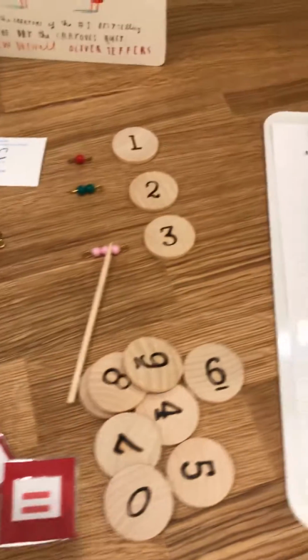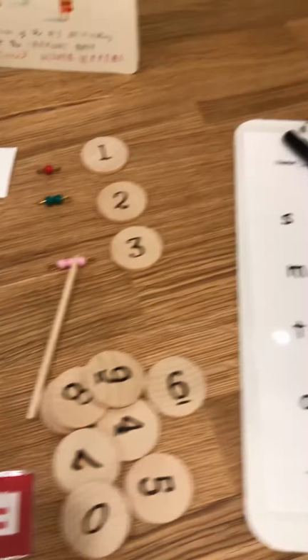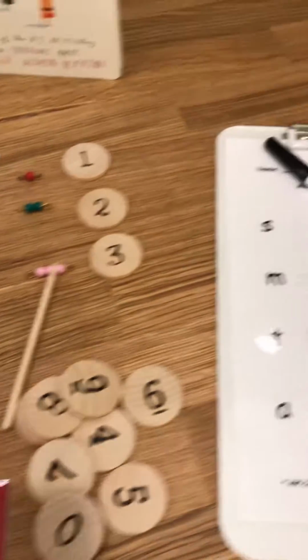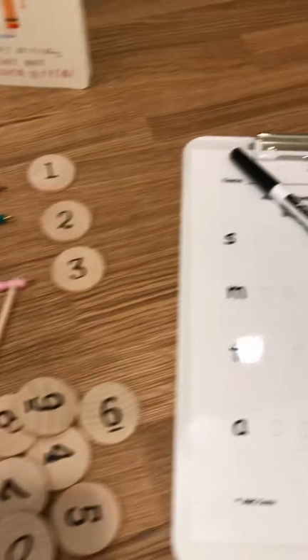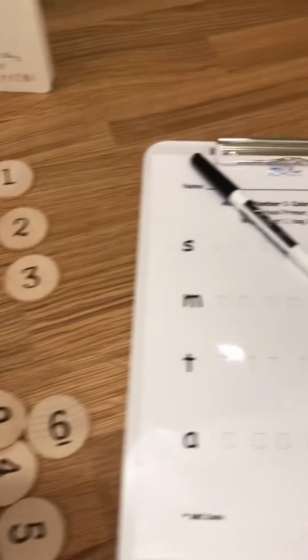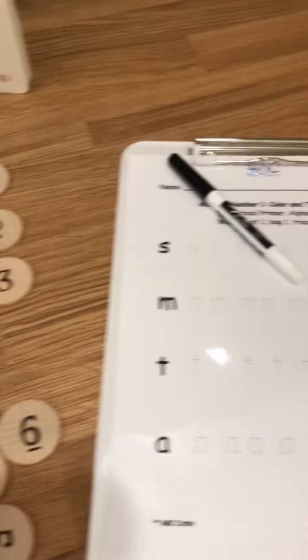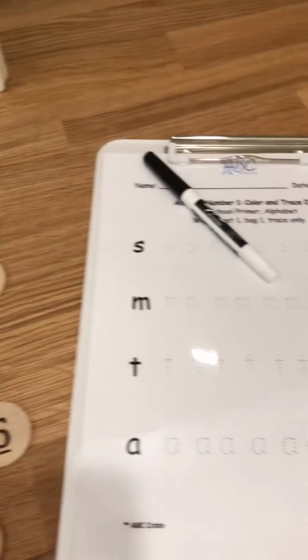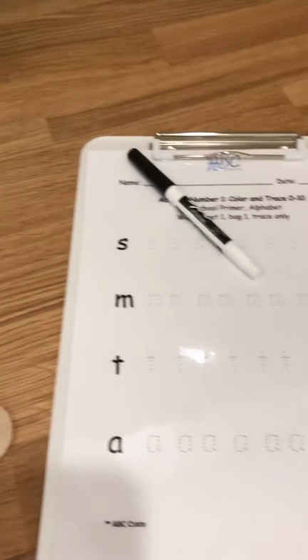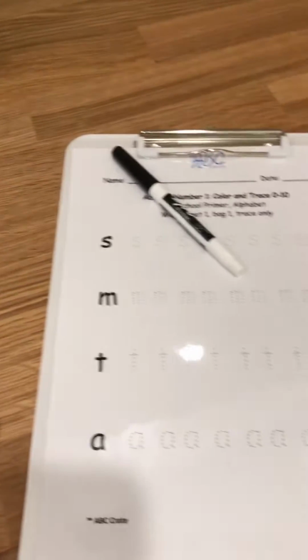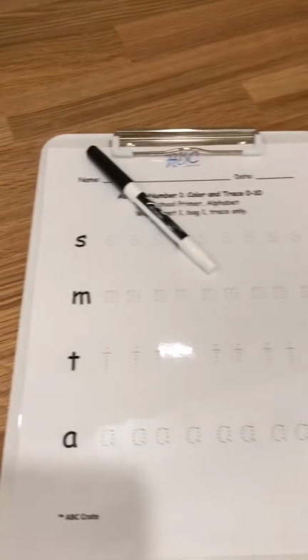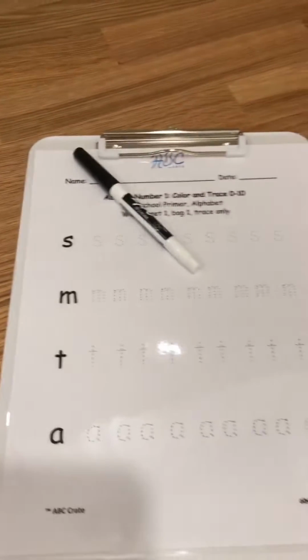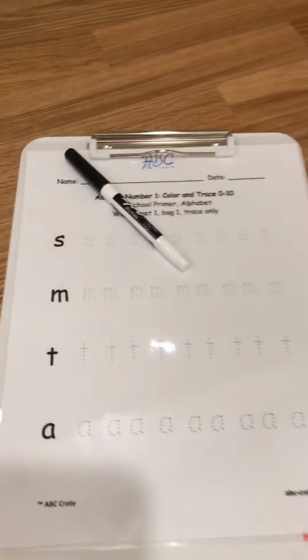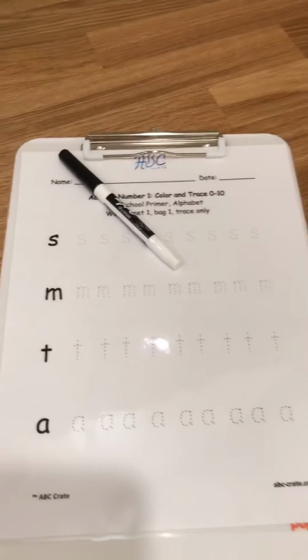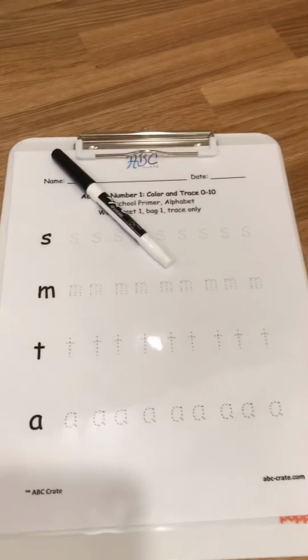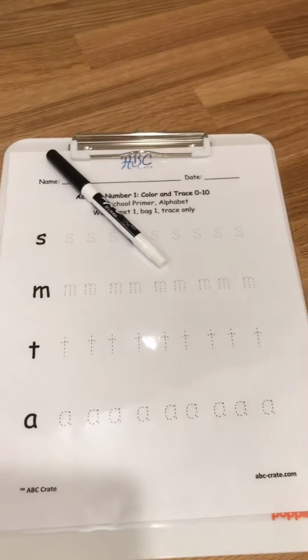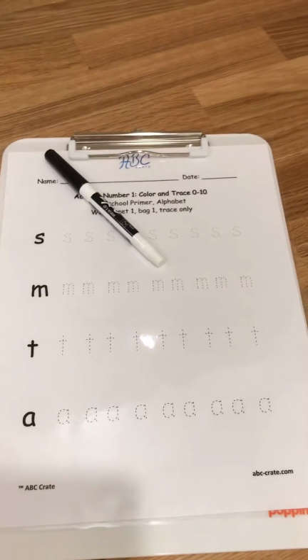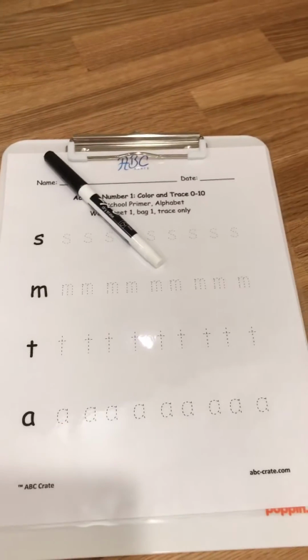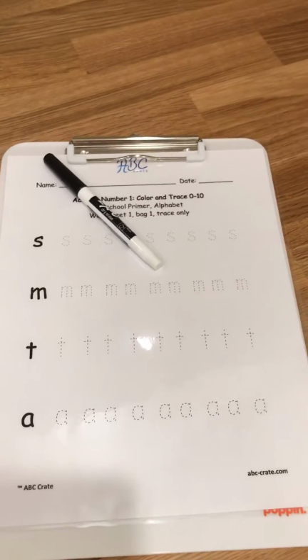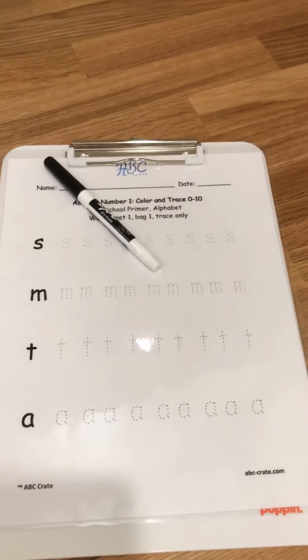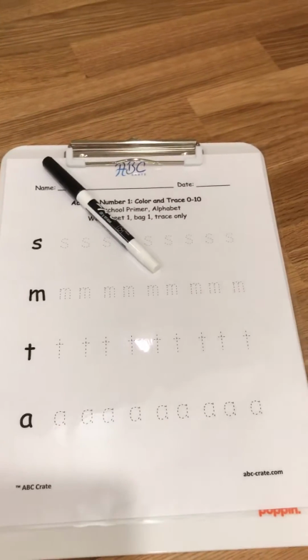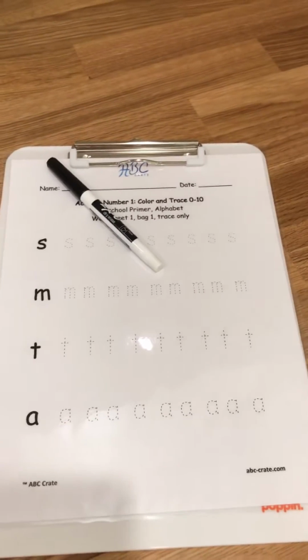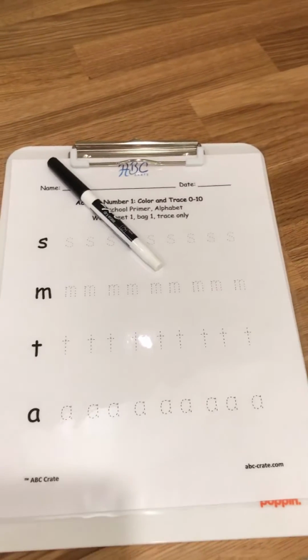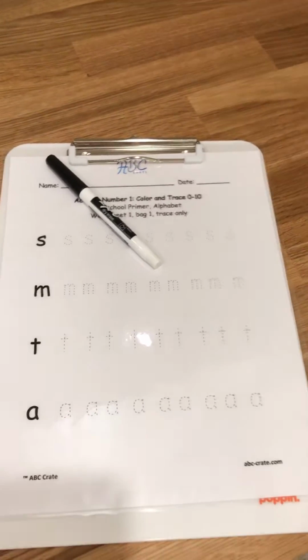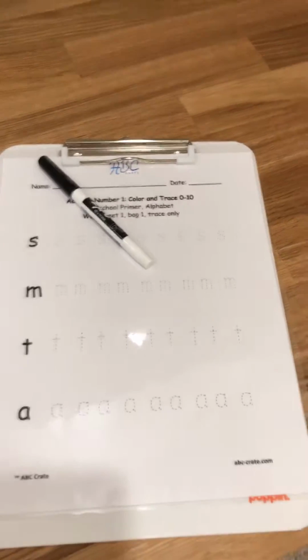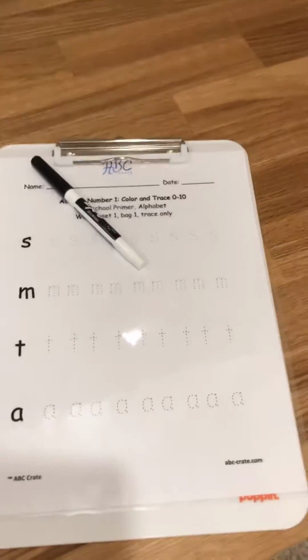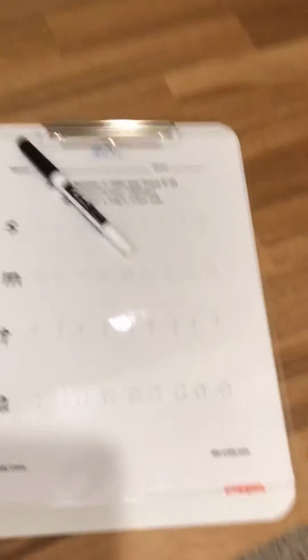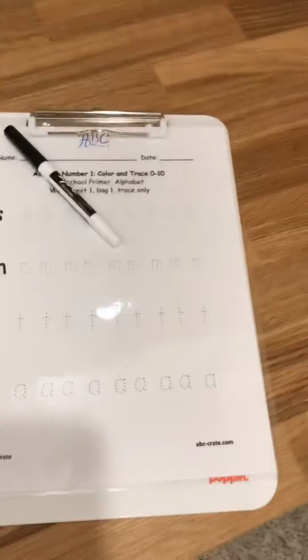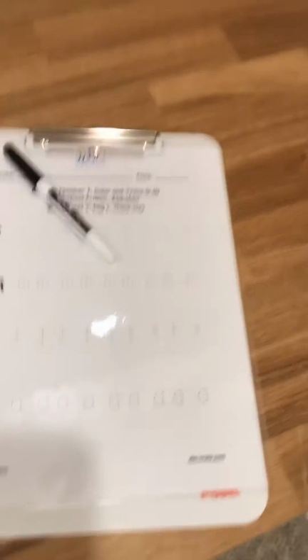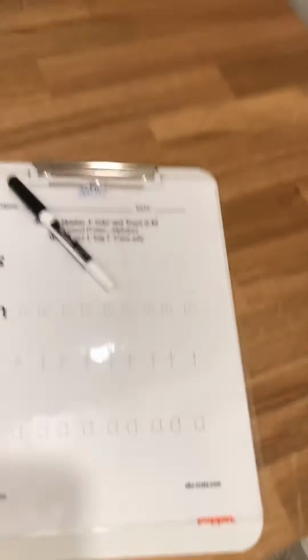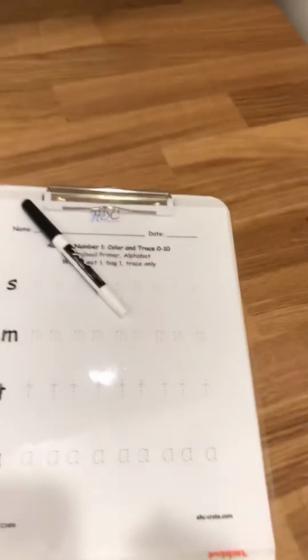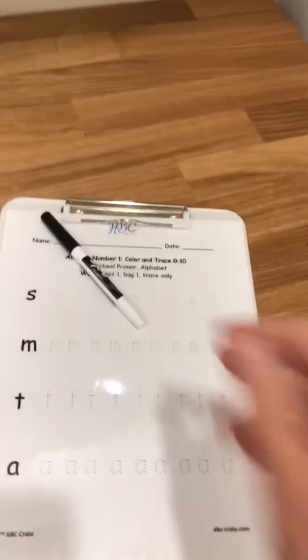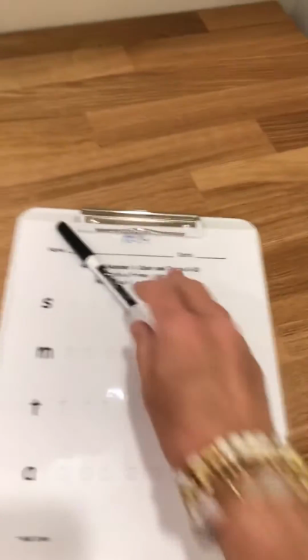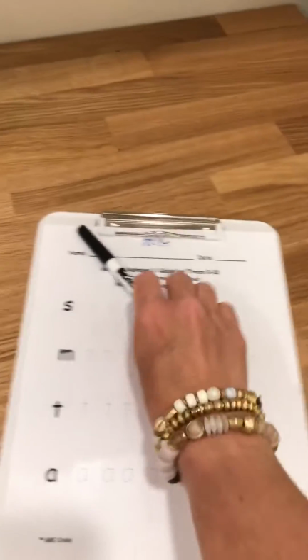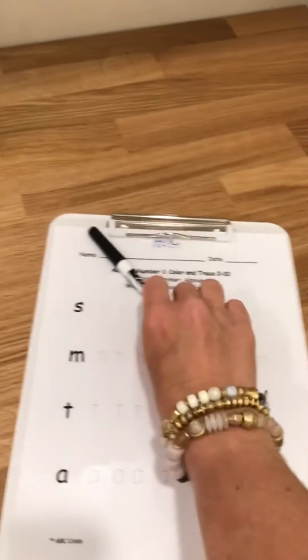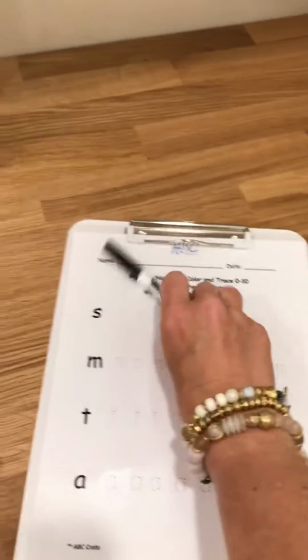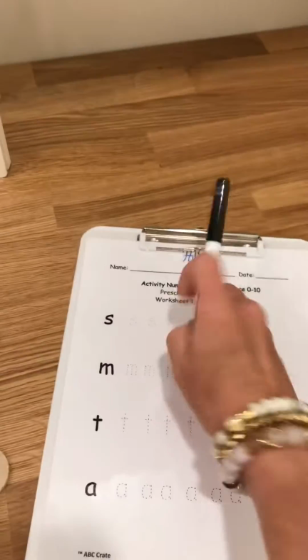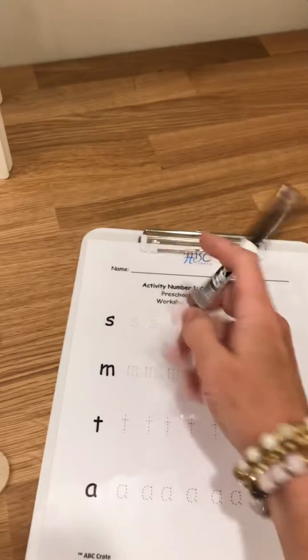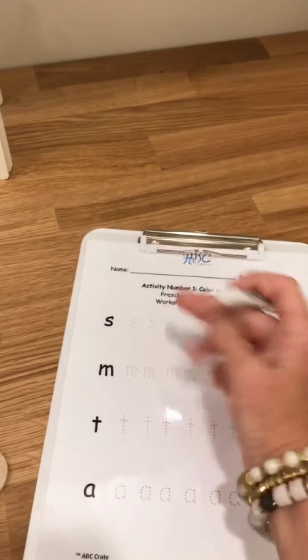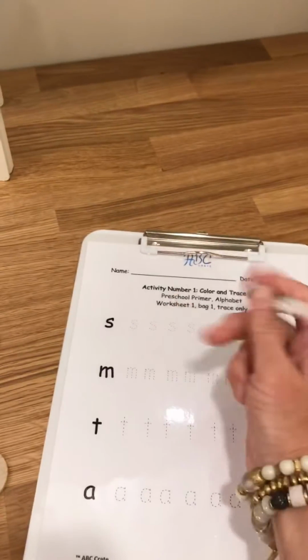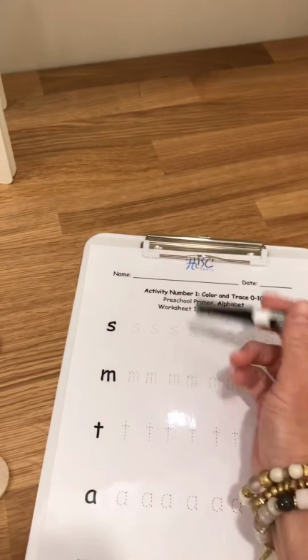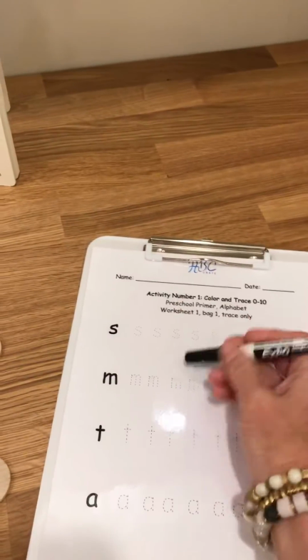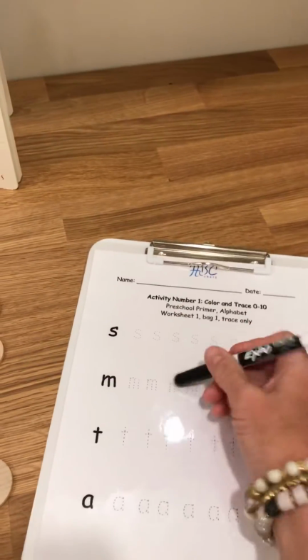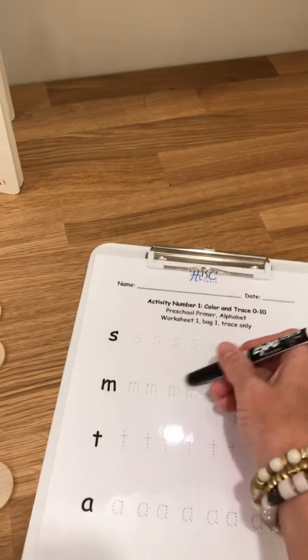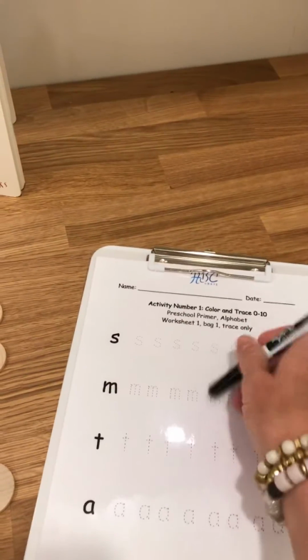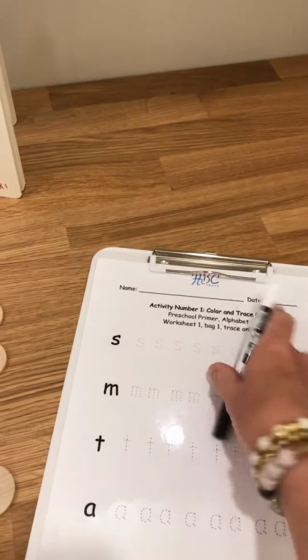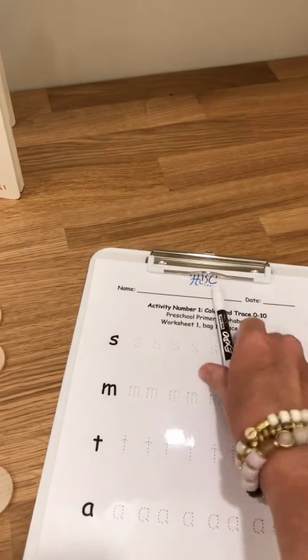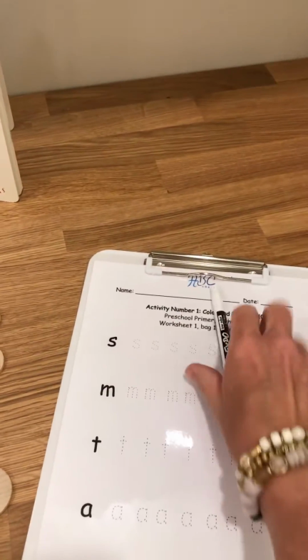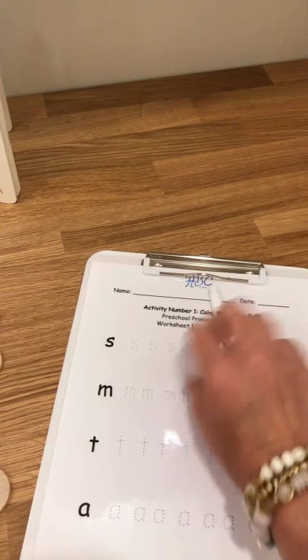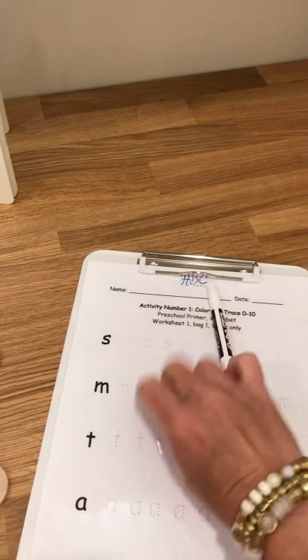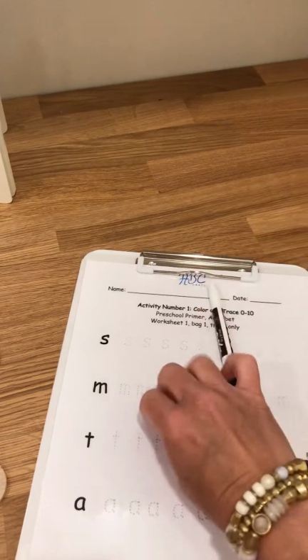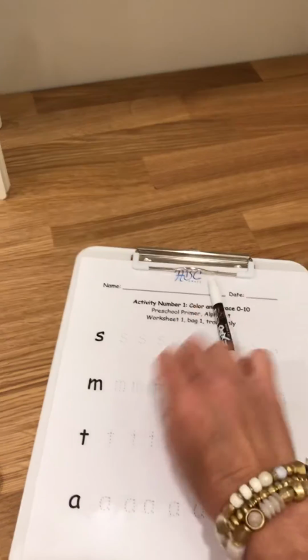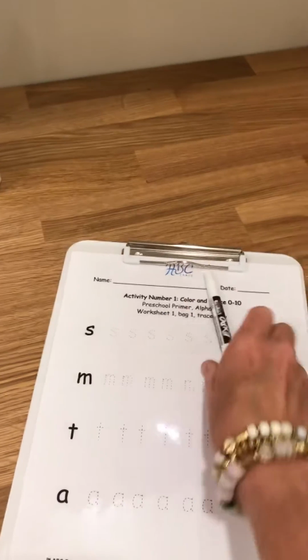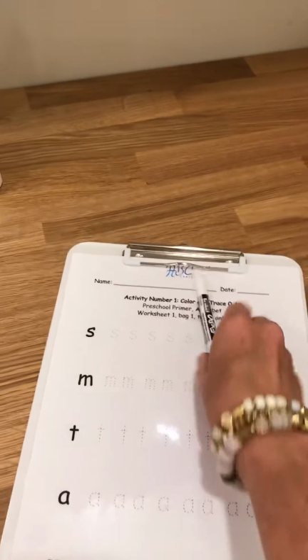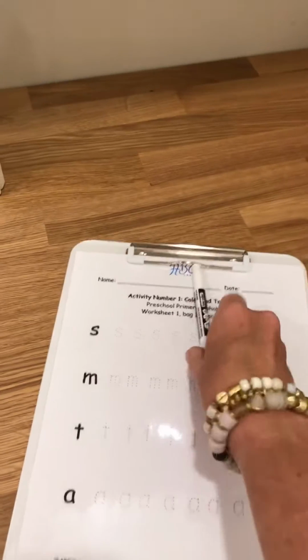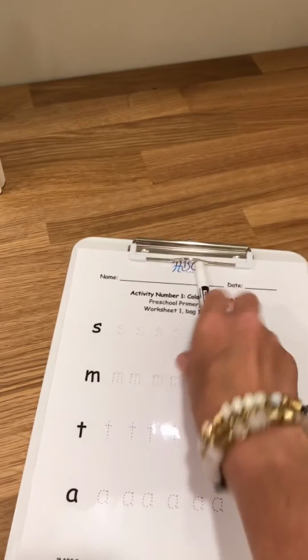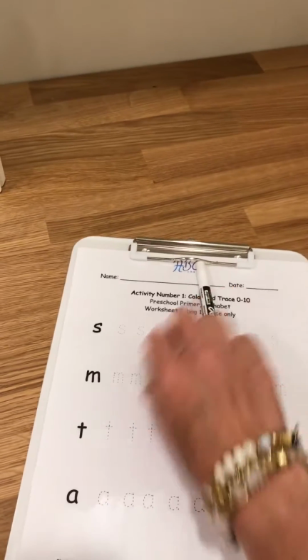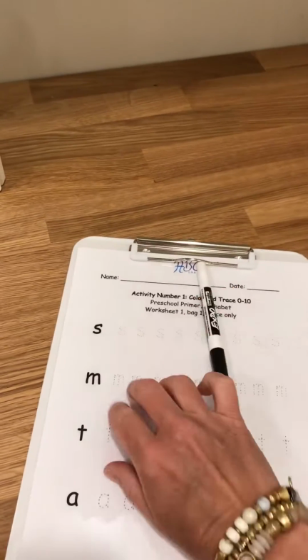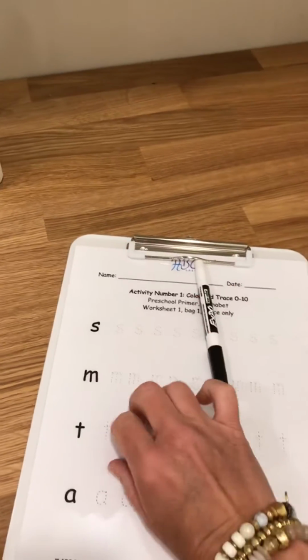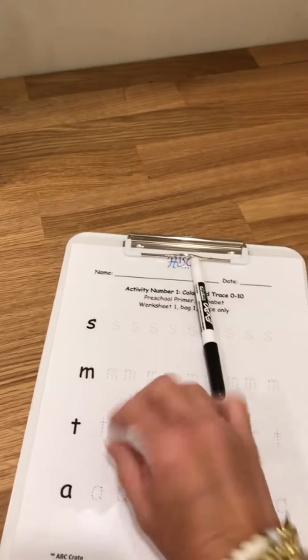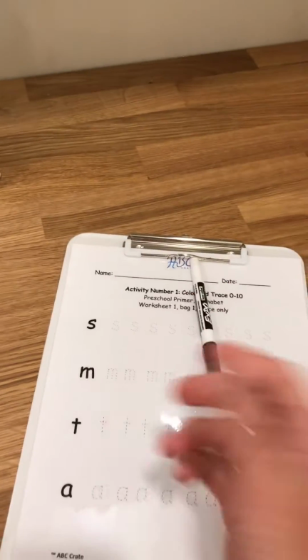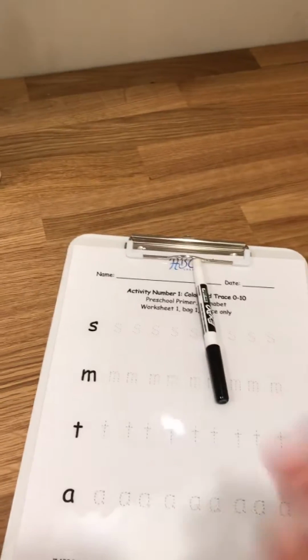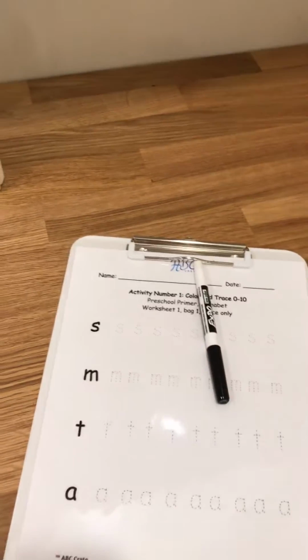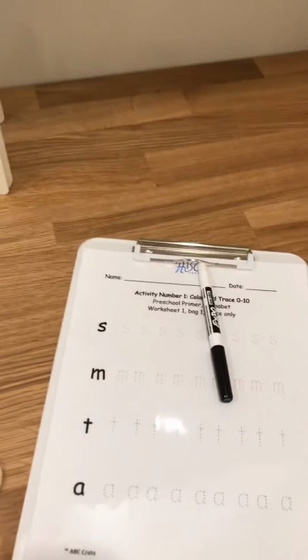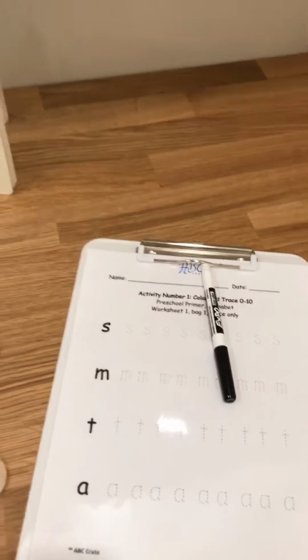And of course, all the kits come with follow-up activities. So this one's a little dry erase activity, so you can write on it and erase it.